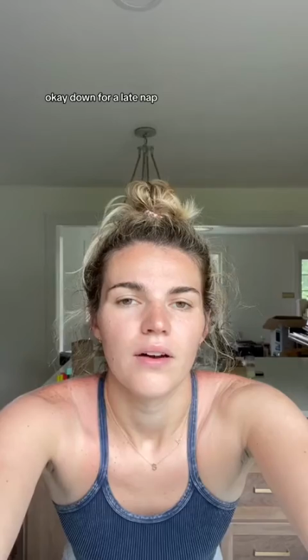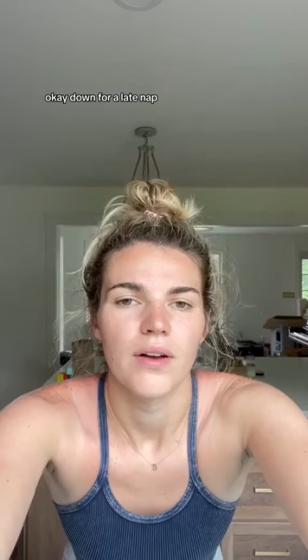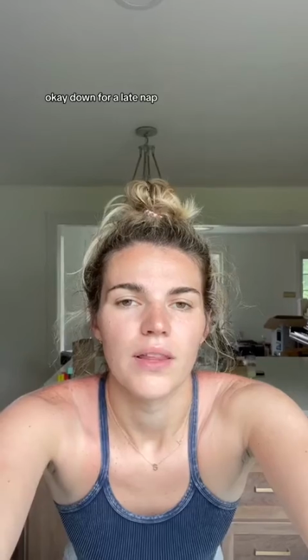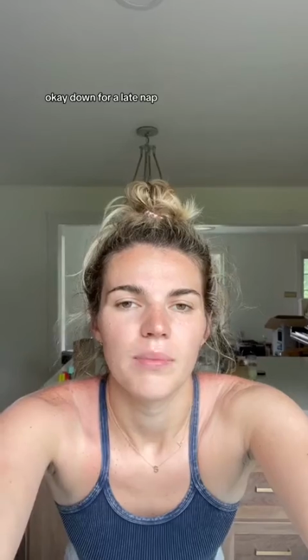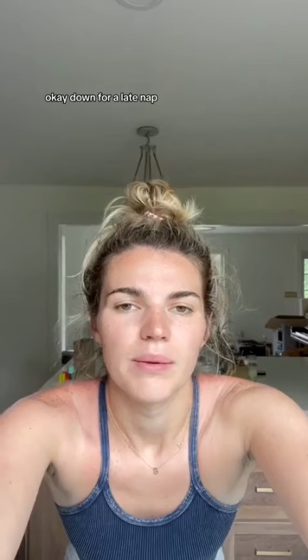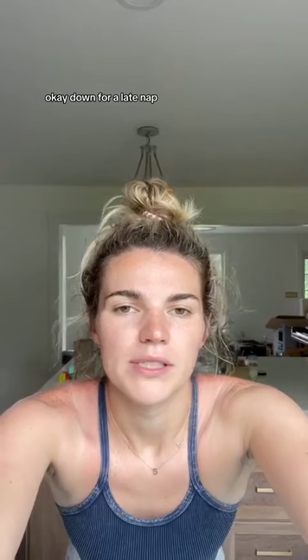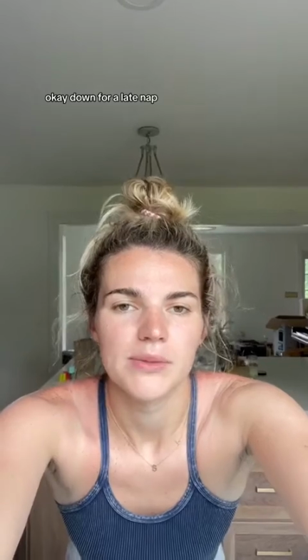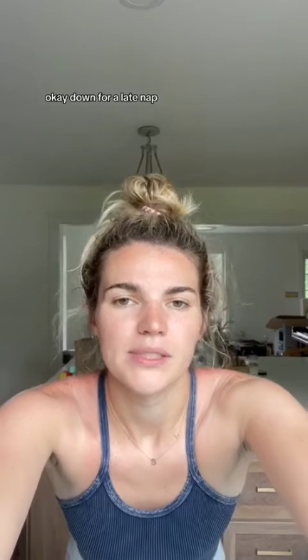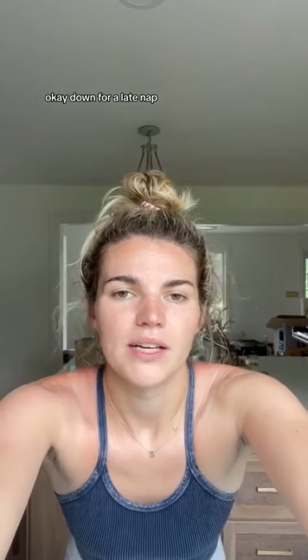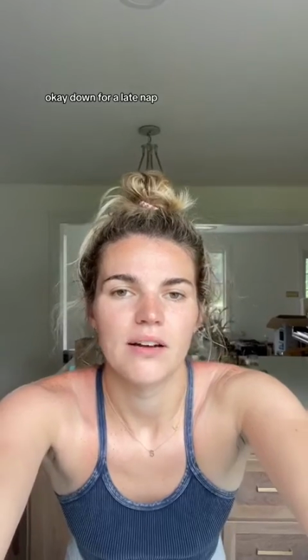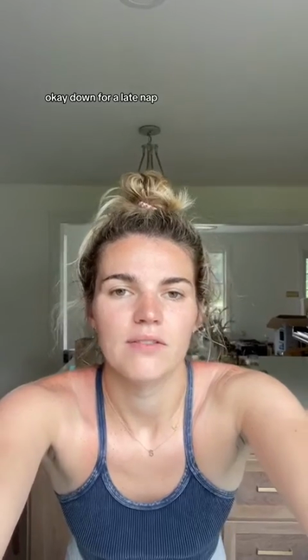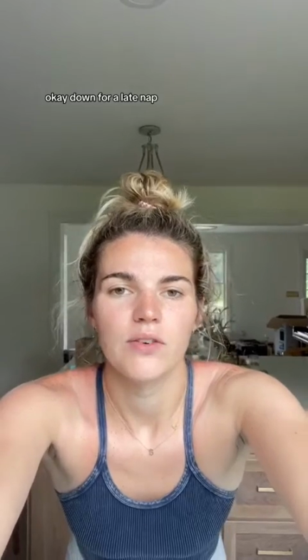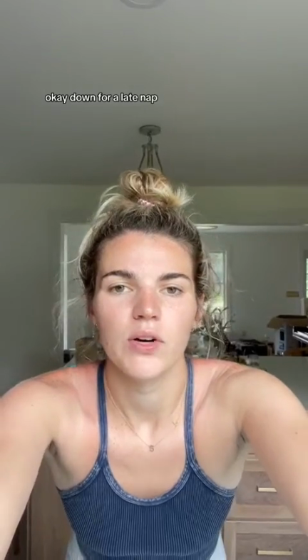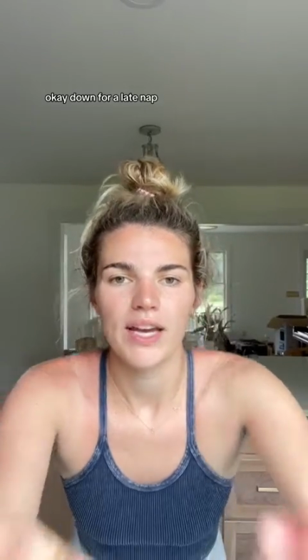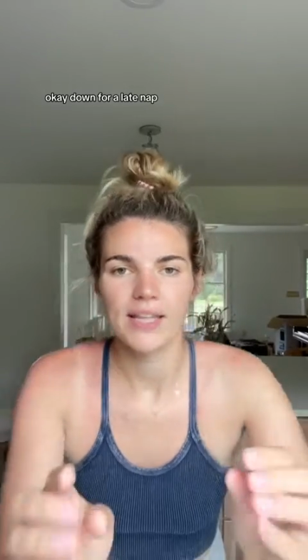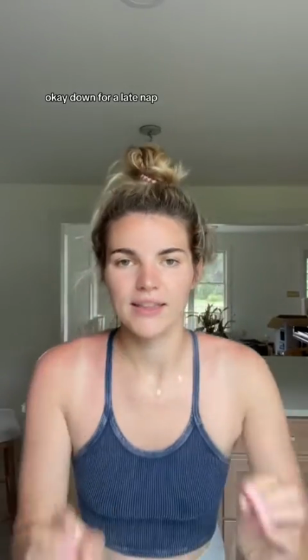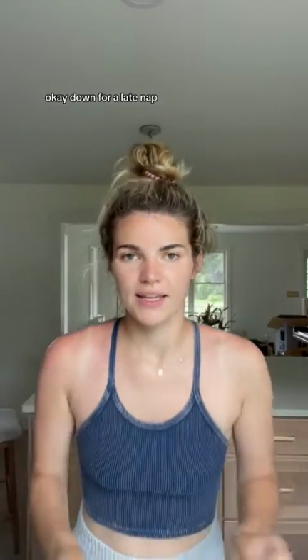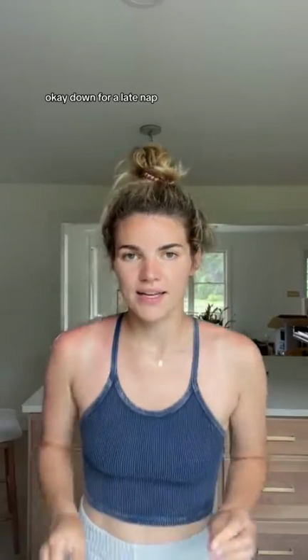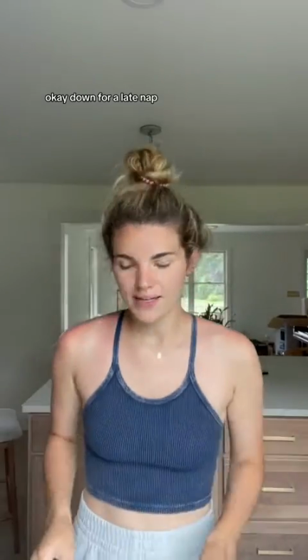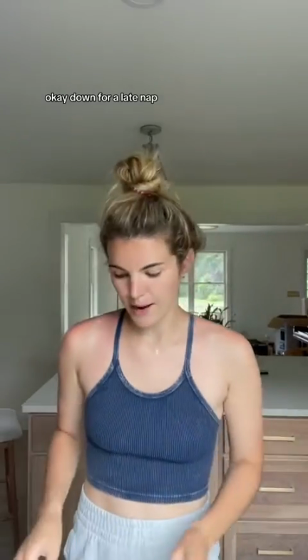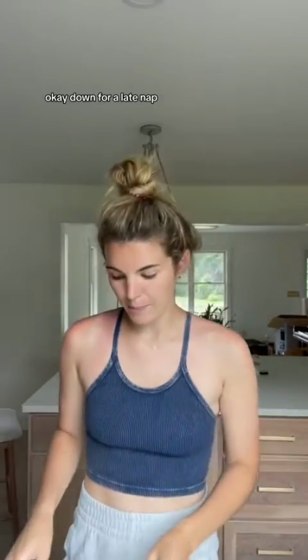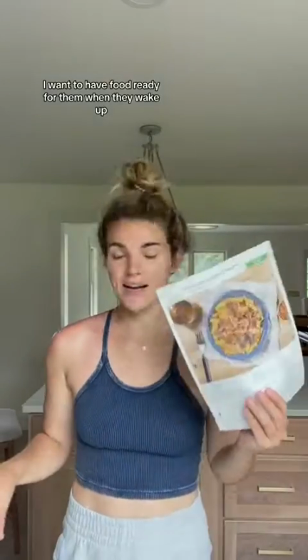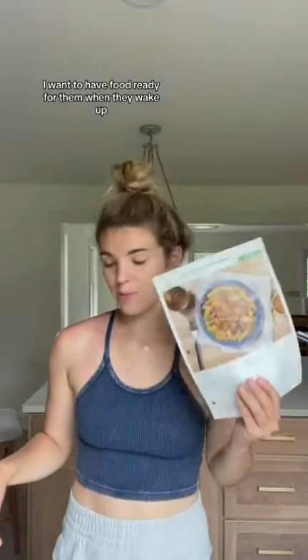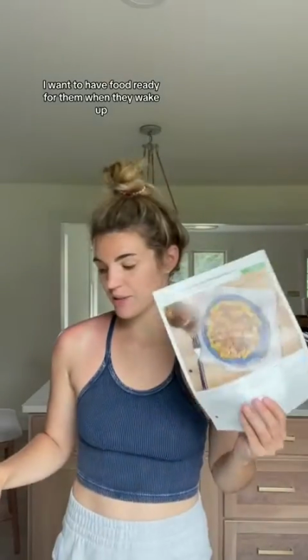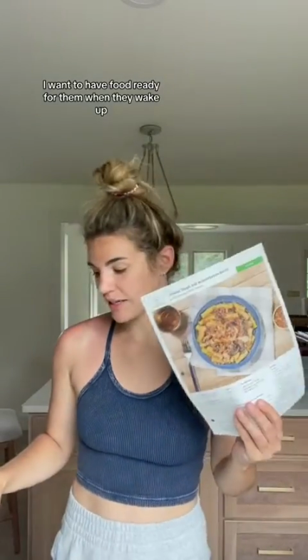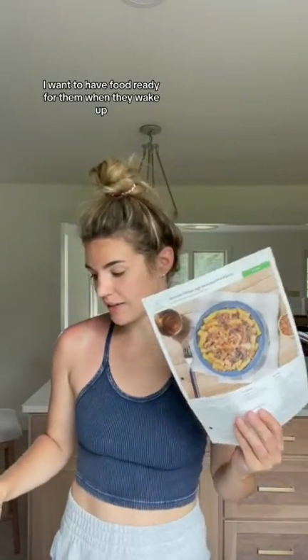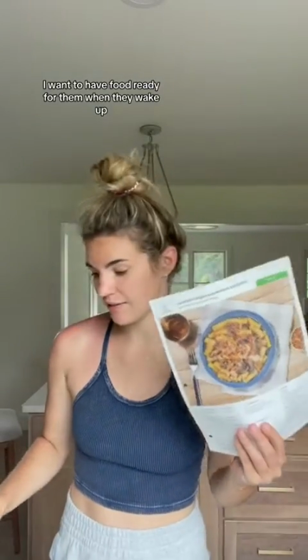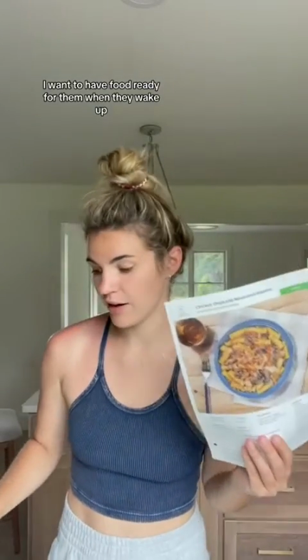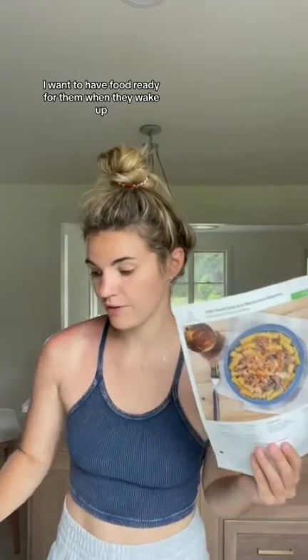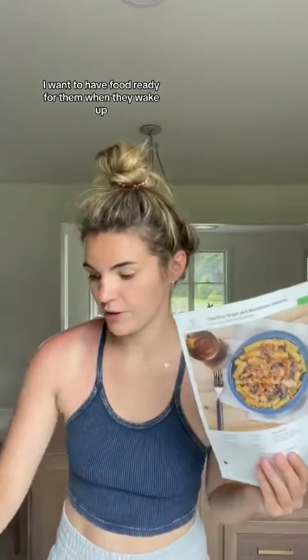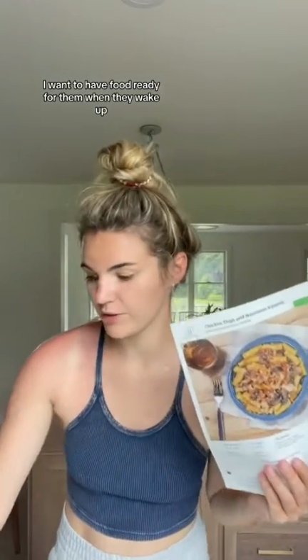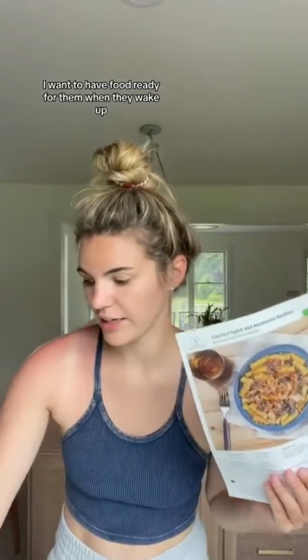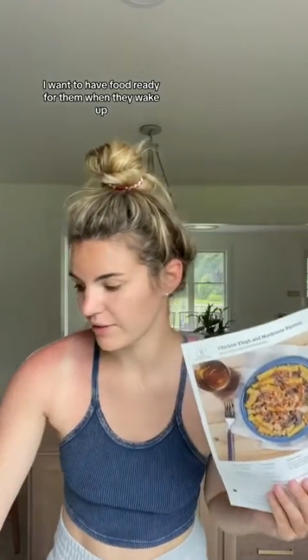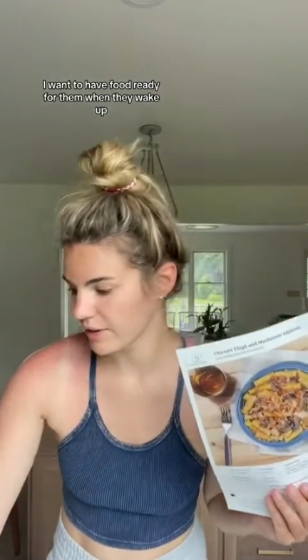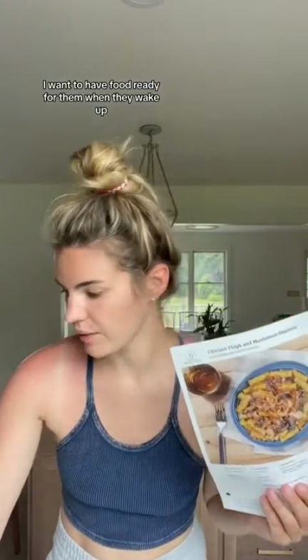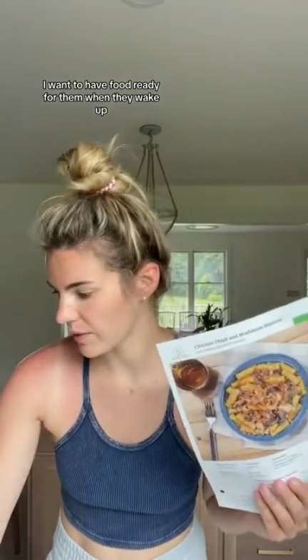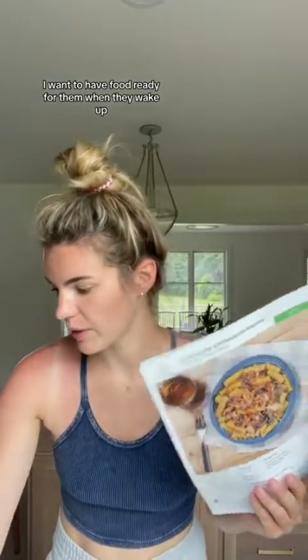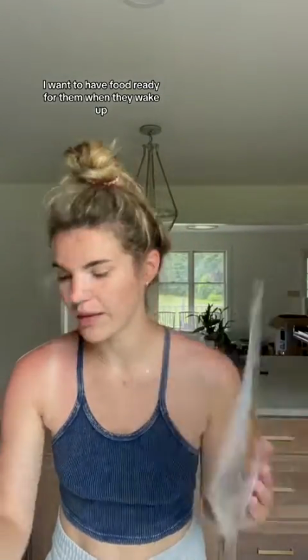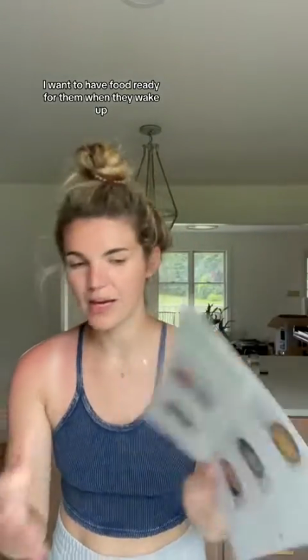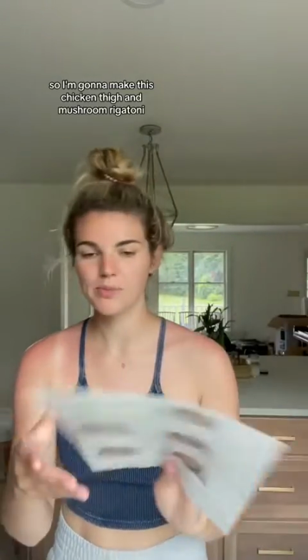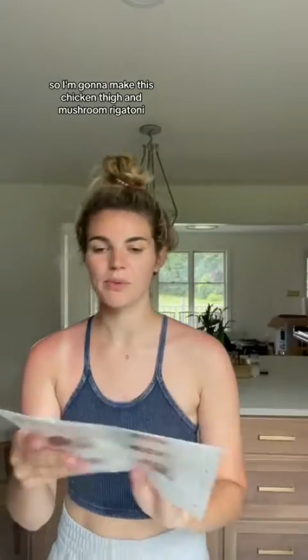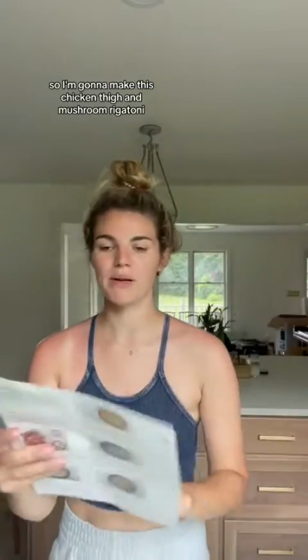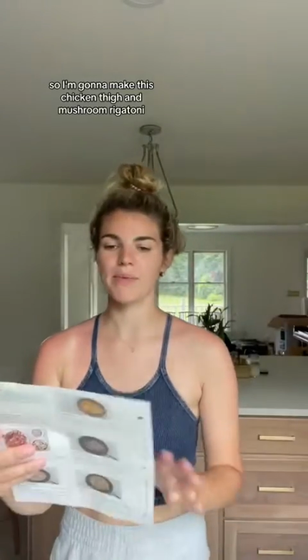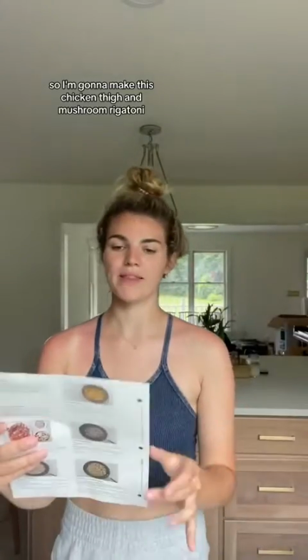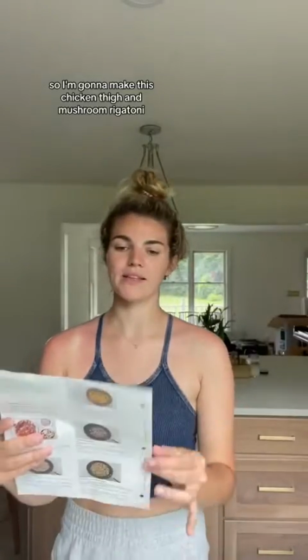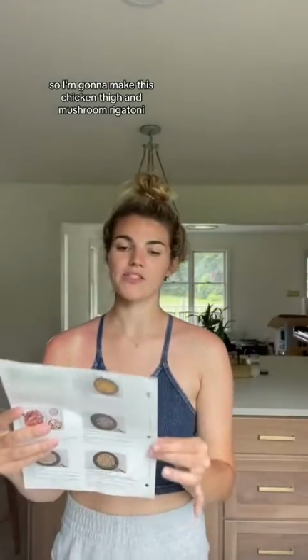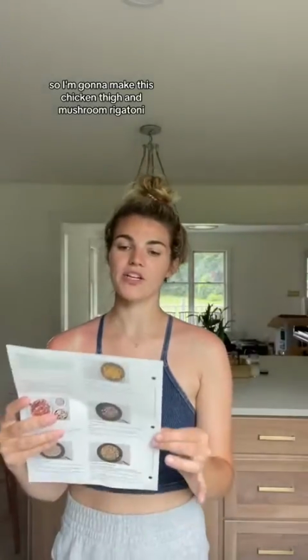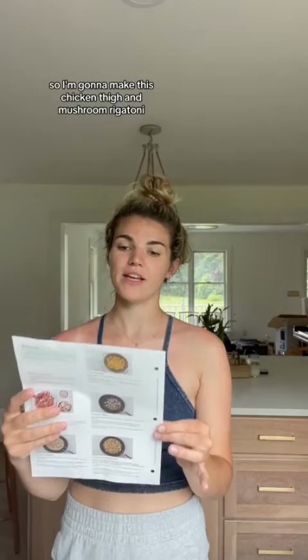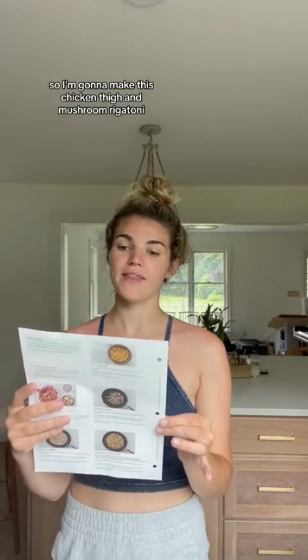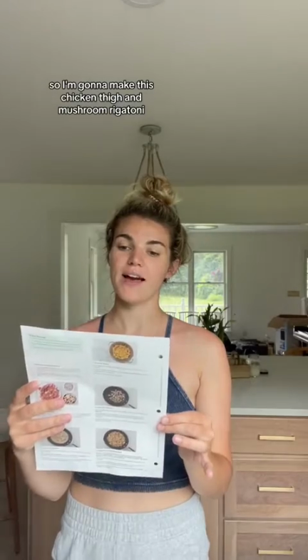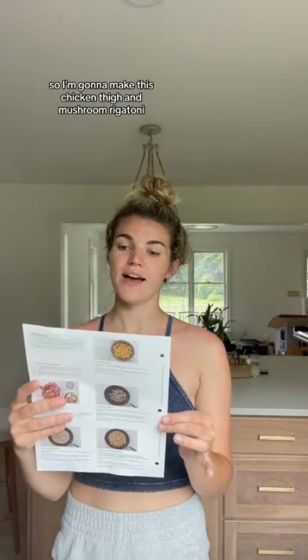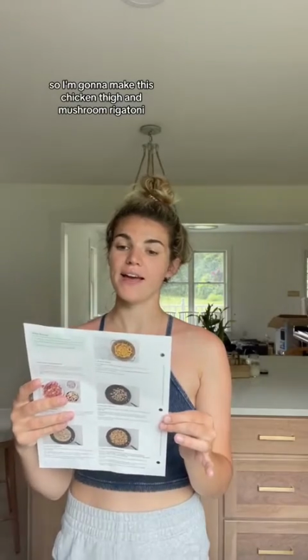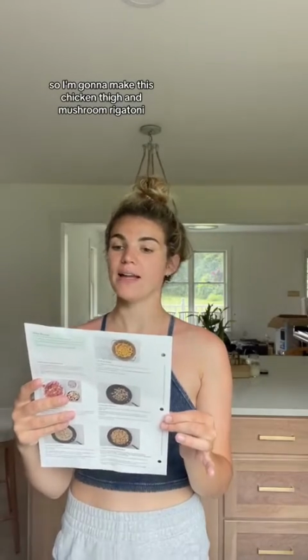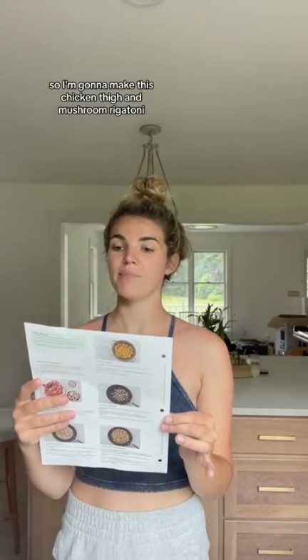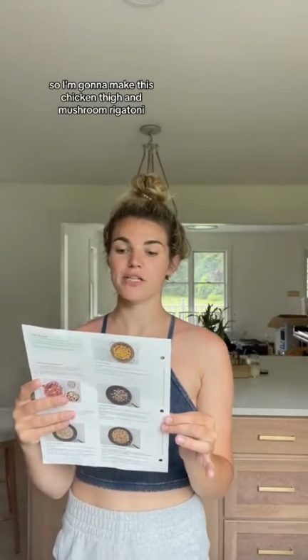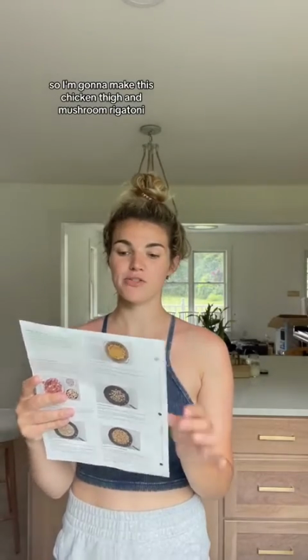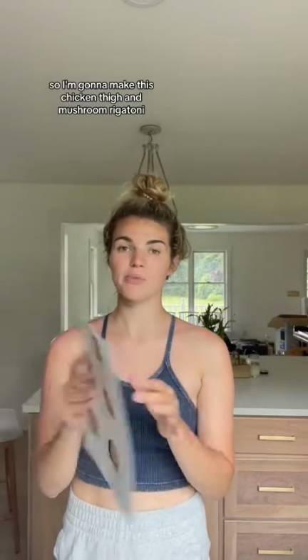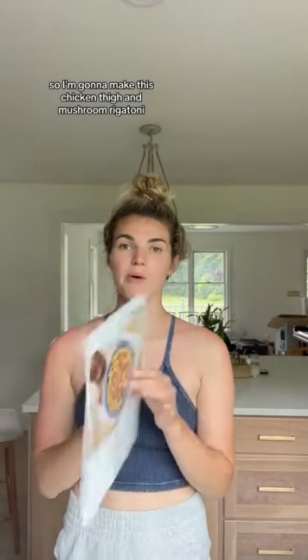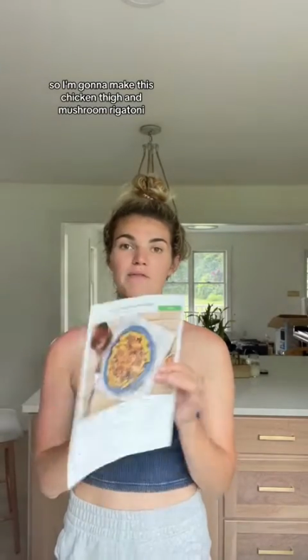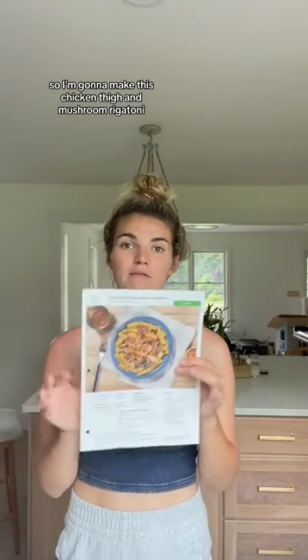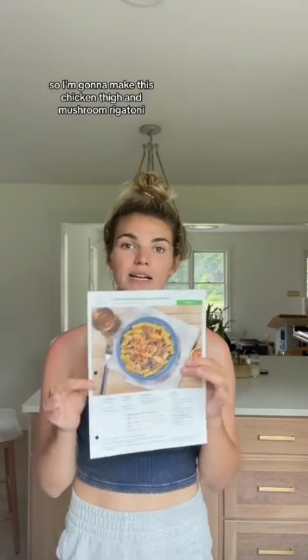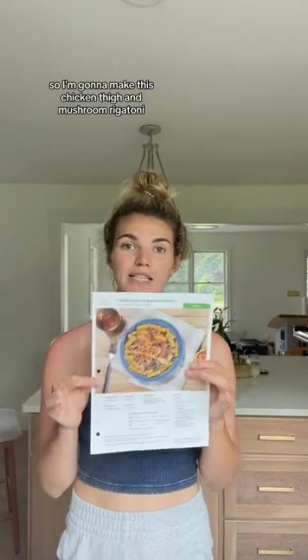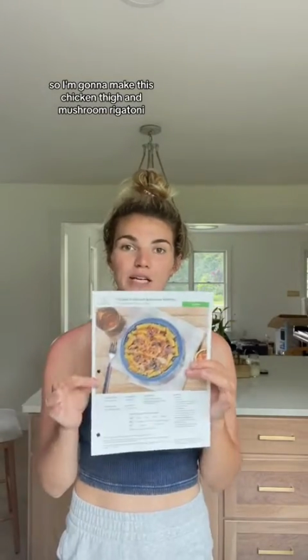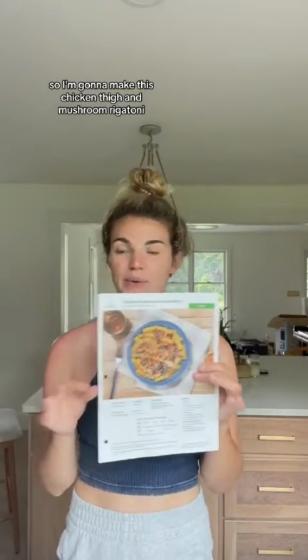The babies went down for a late nap. I want to have food ready for them when they wake up, so I'm going to make this chicken thigh and mushroom rigatoni.